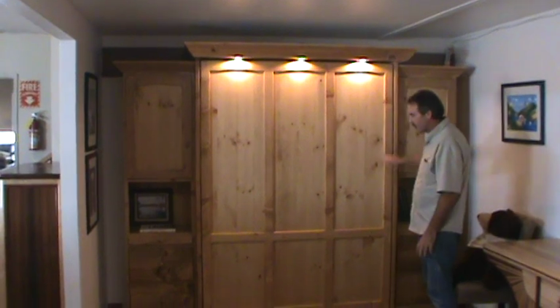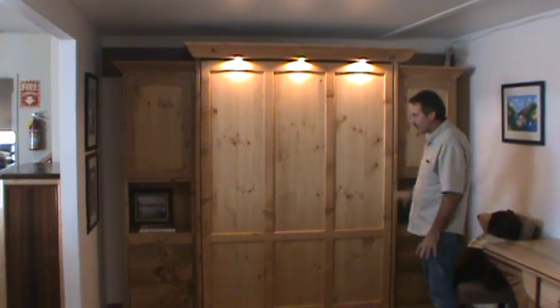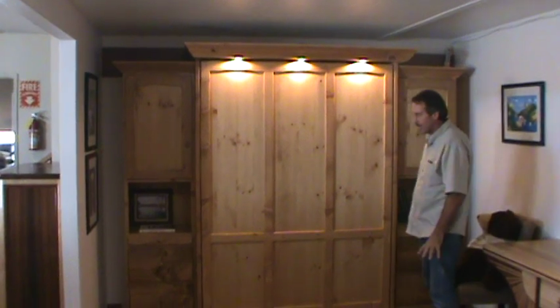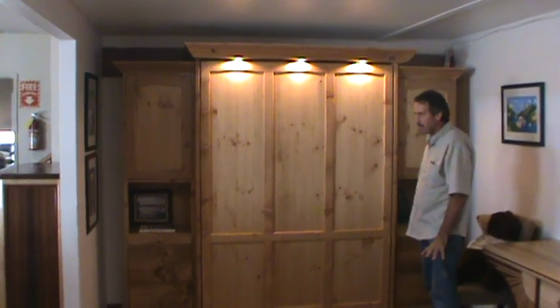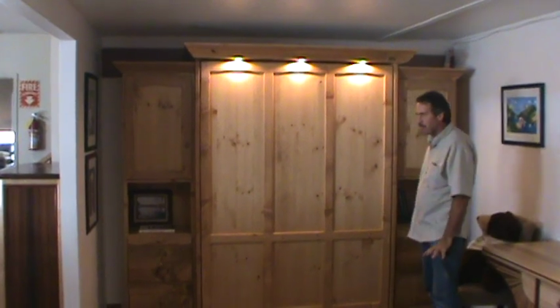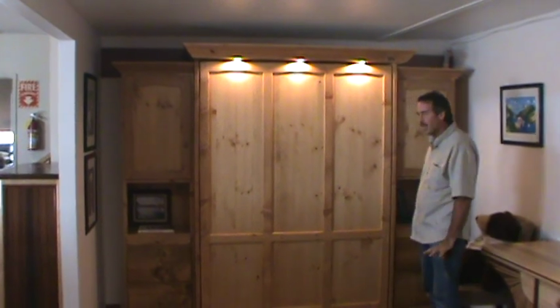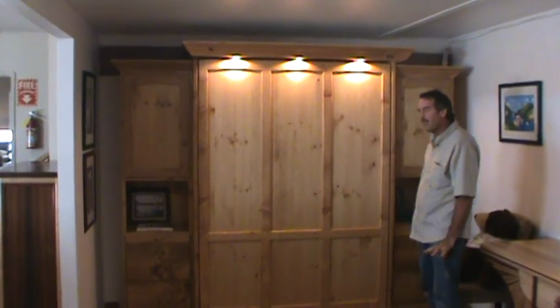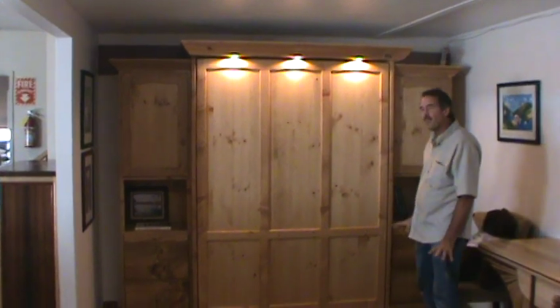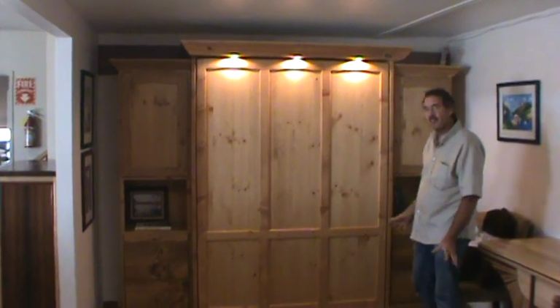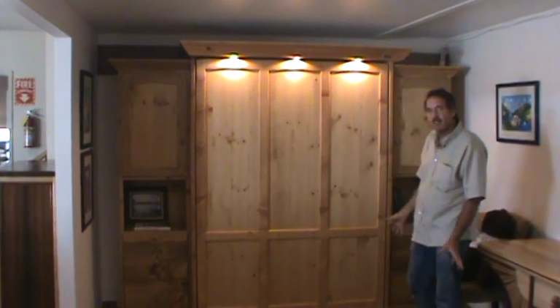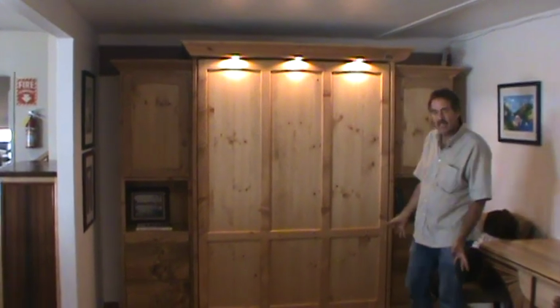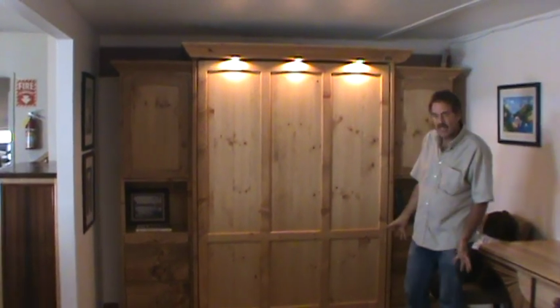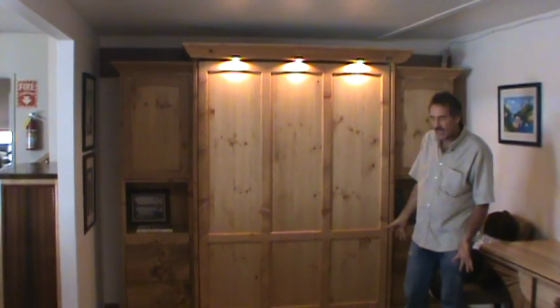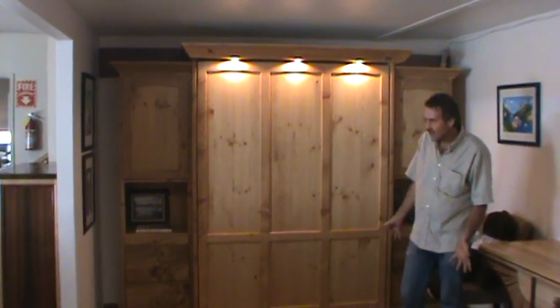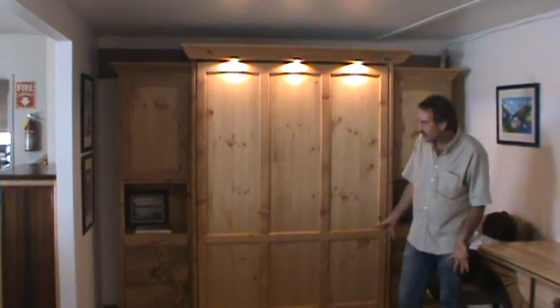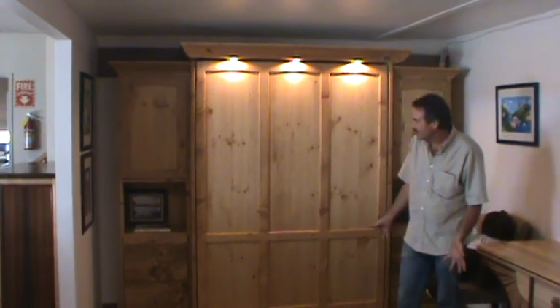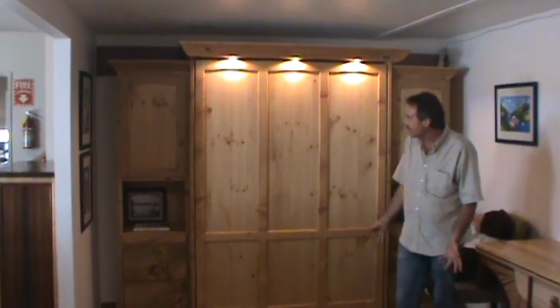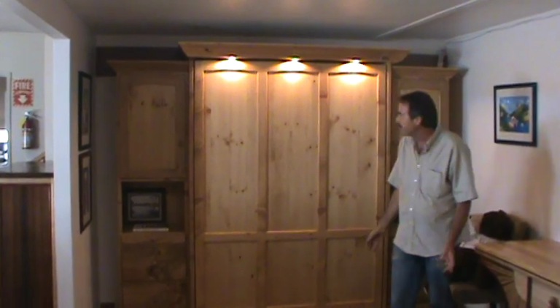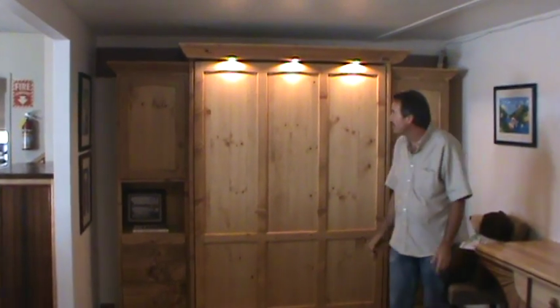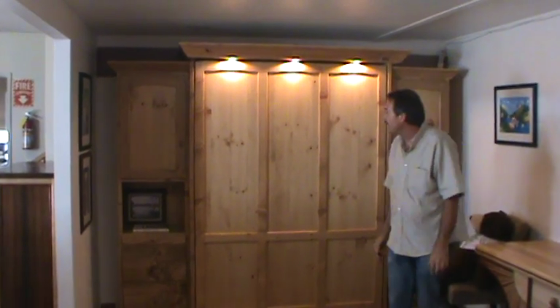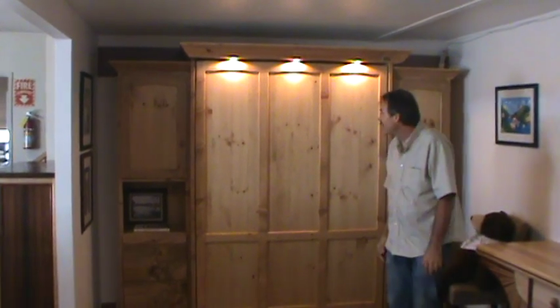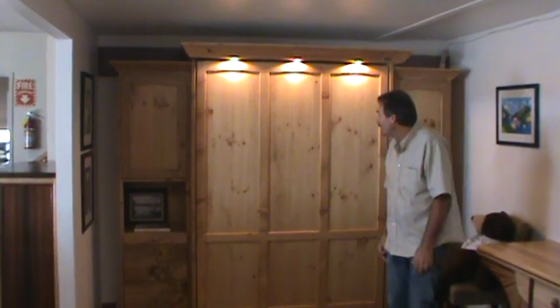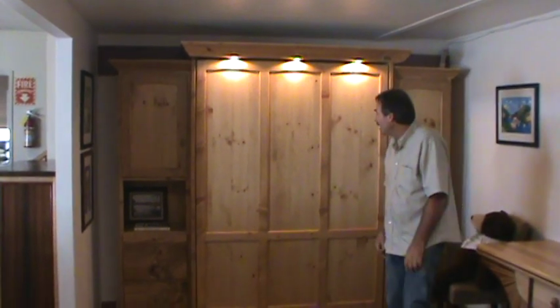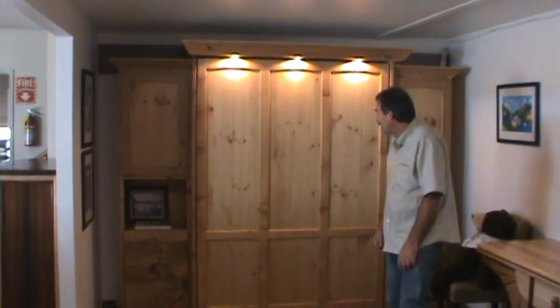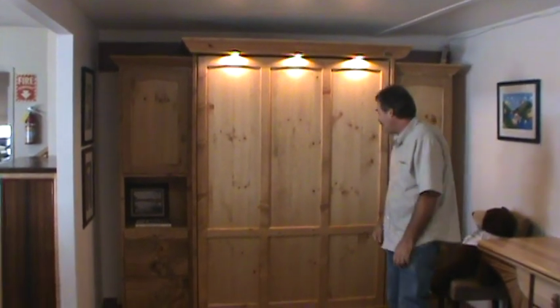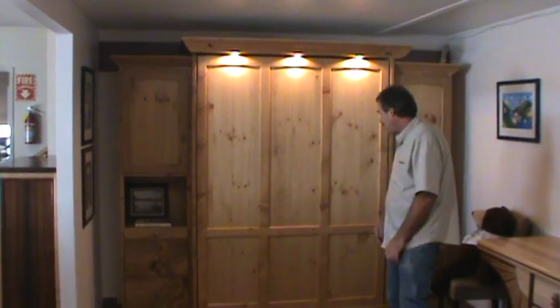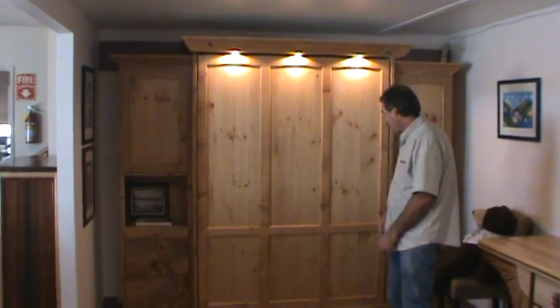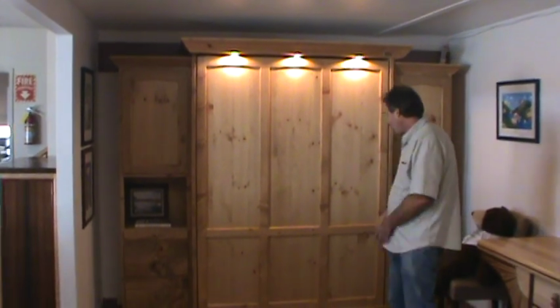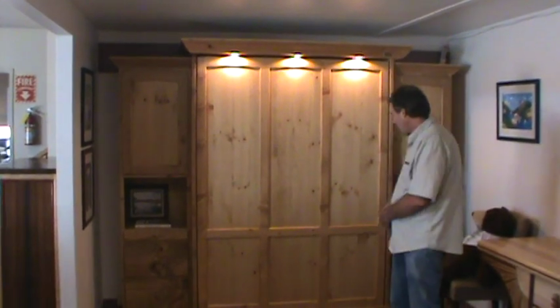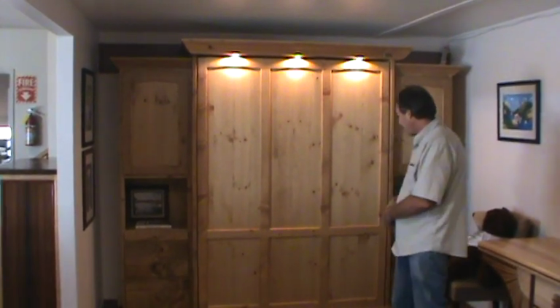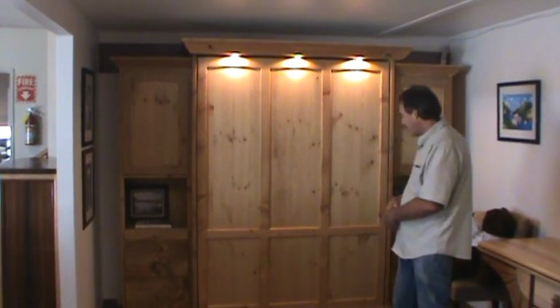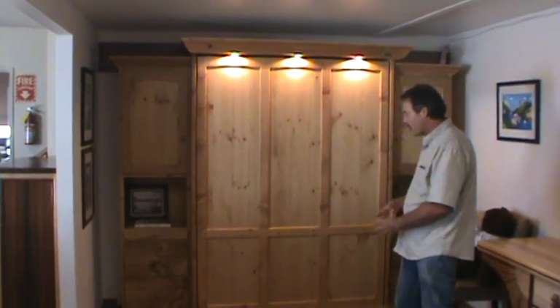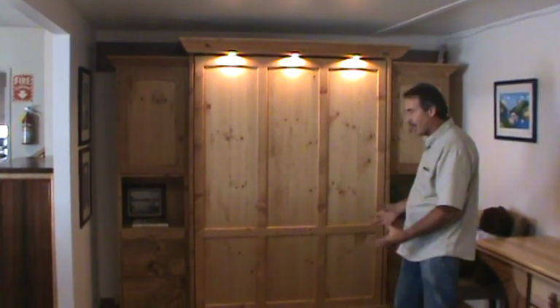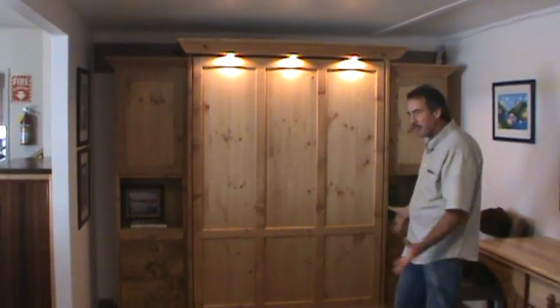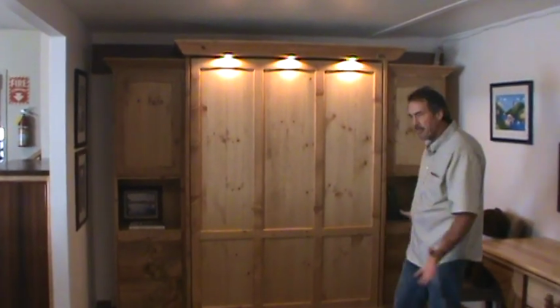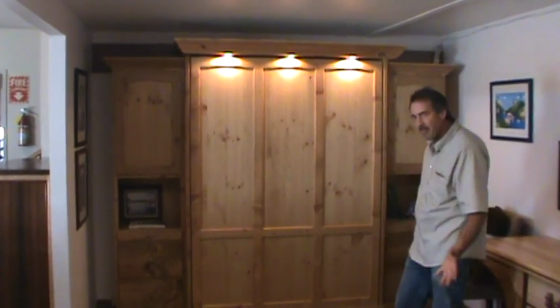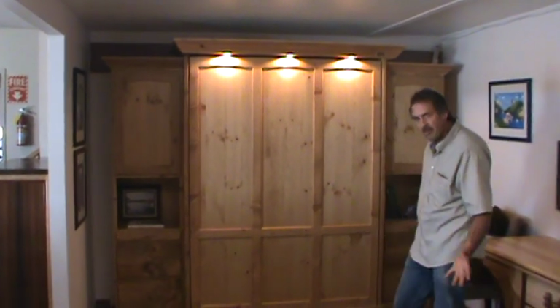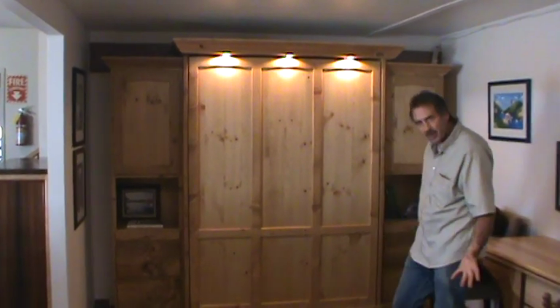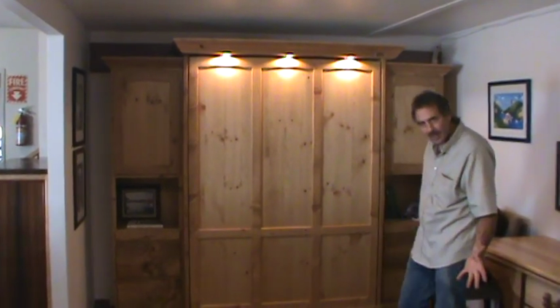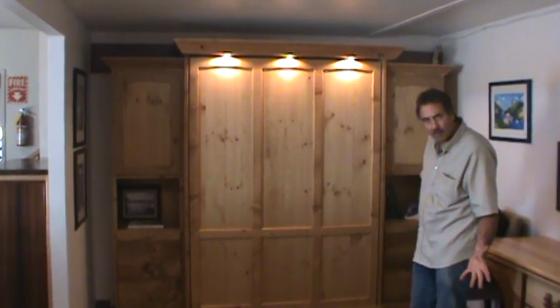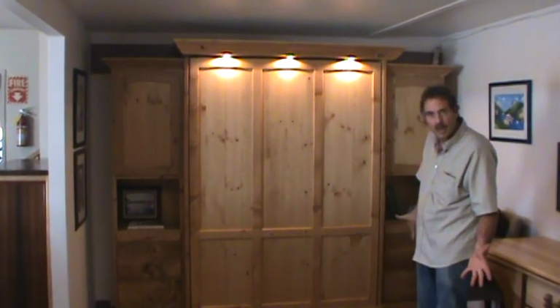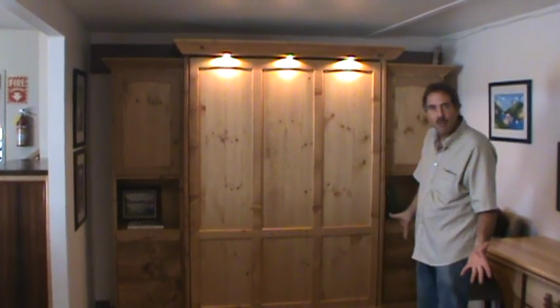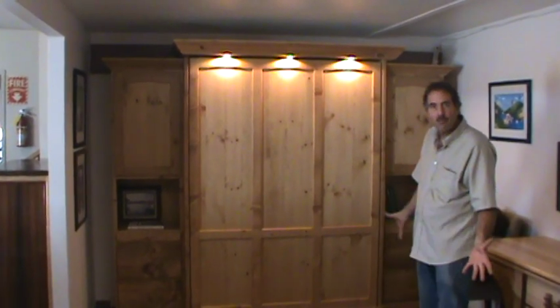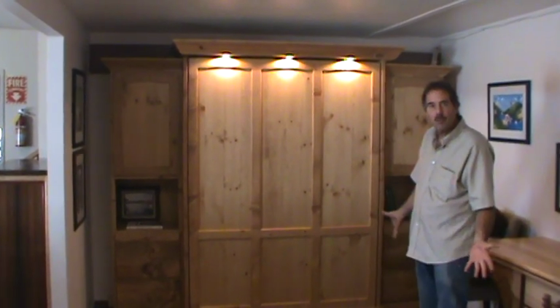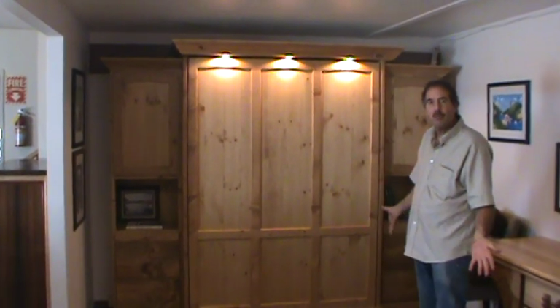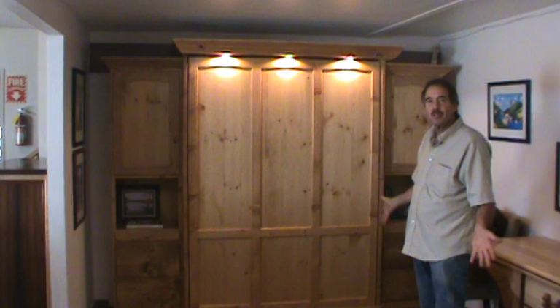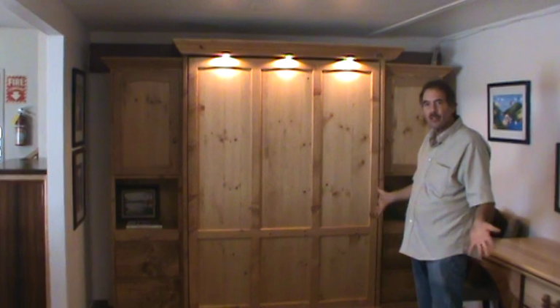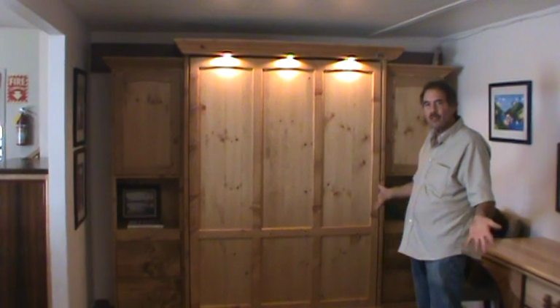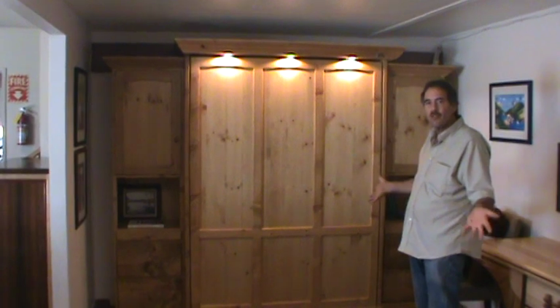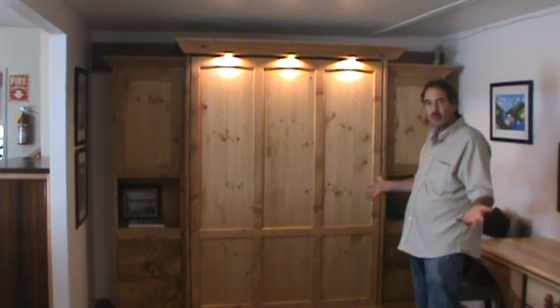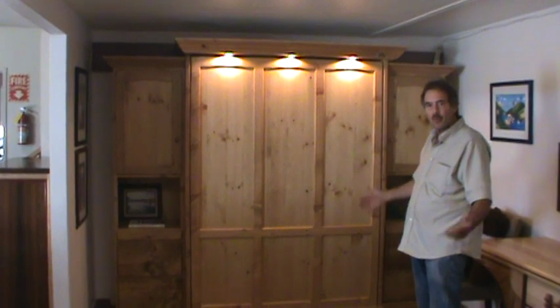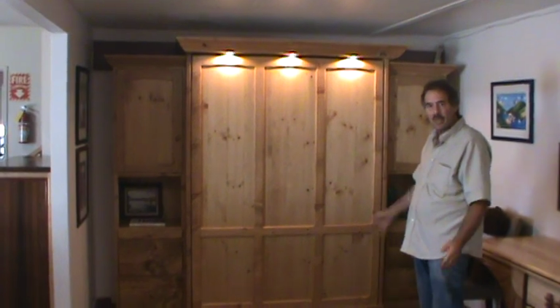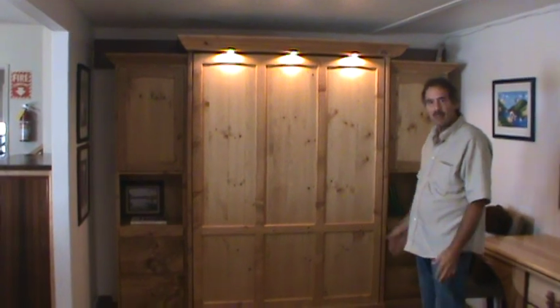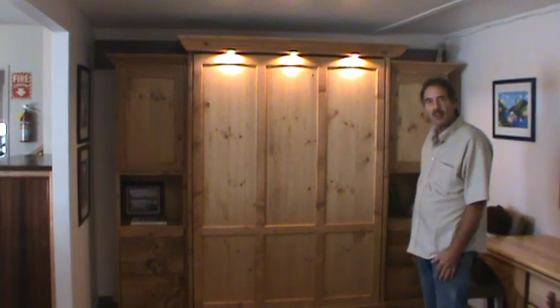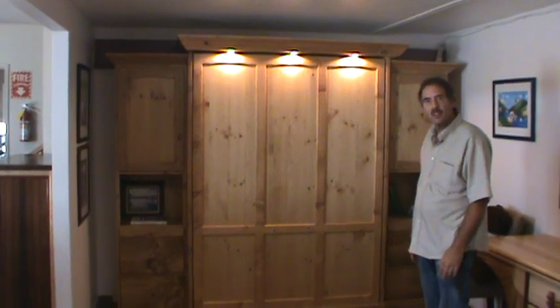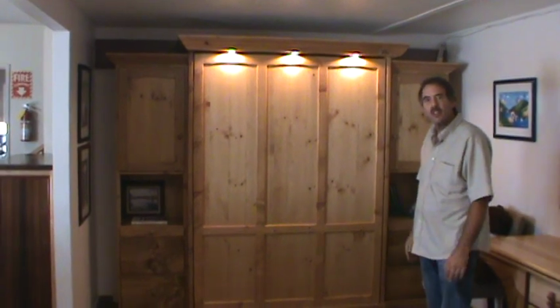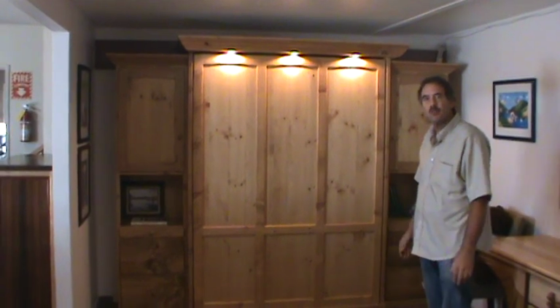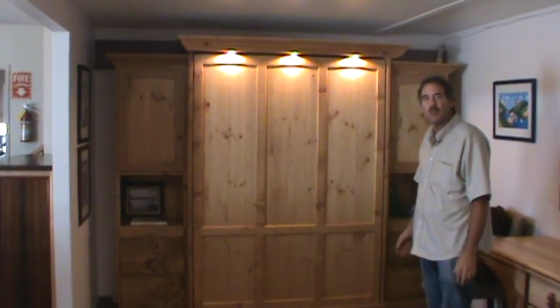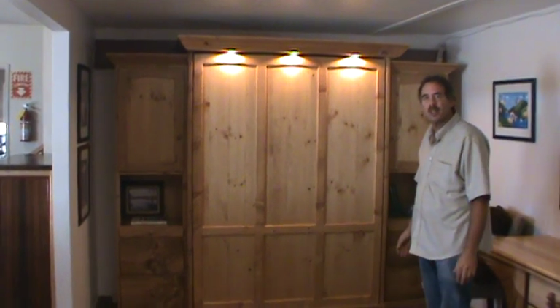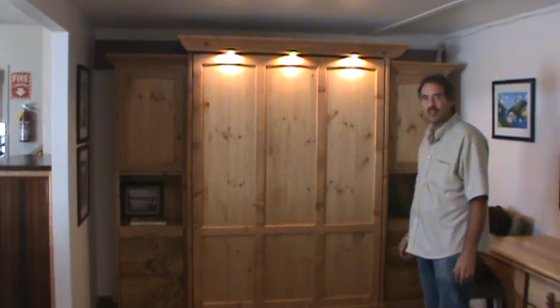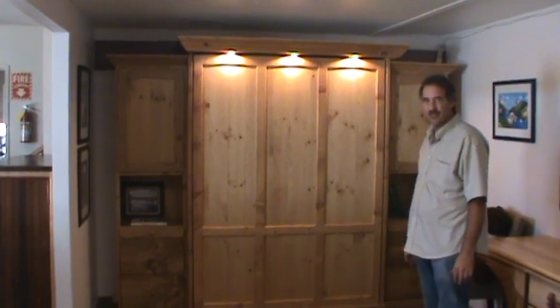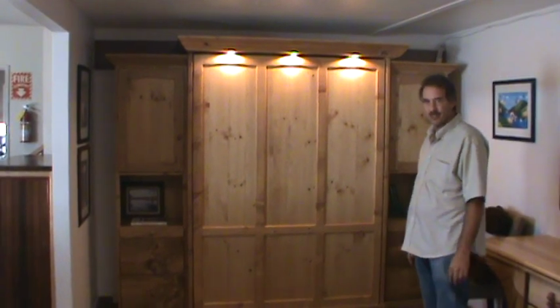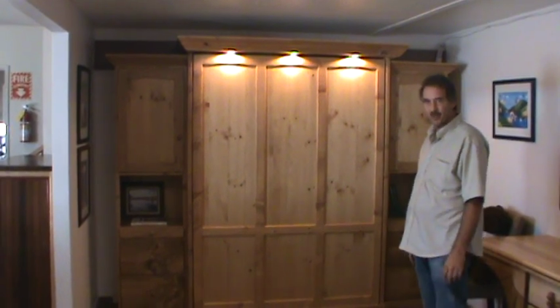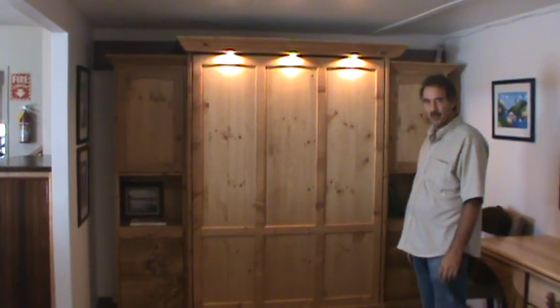You've got your room back. Great bed for your guests, and a great room to use for whatever else you want to use it for.